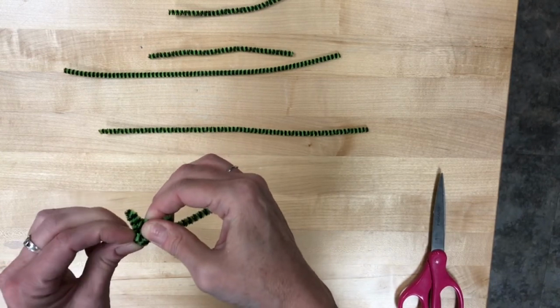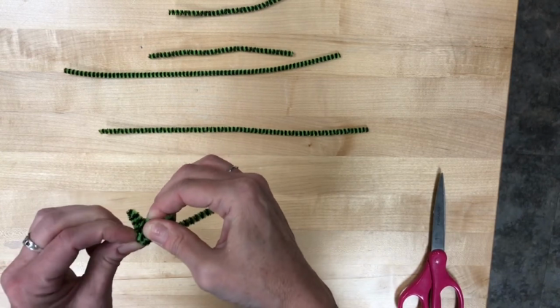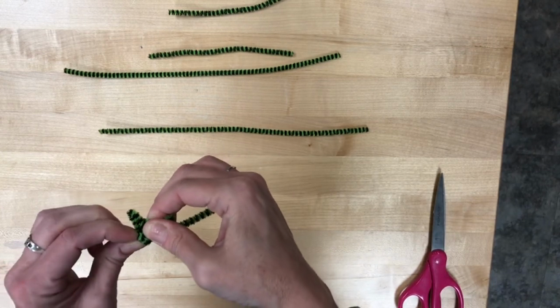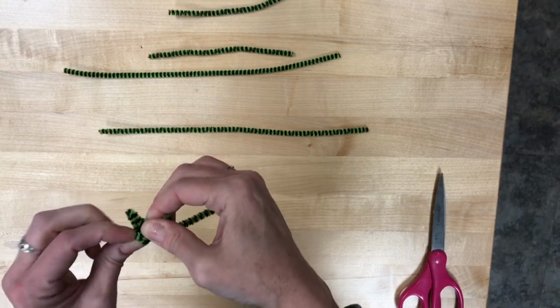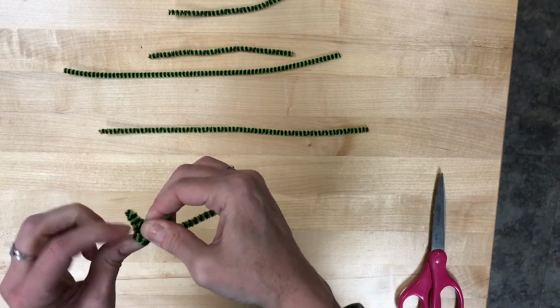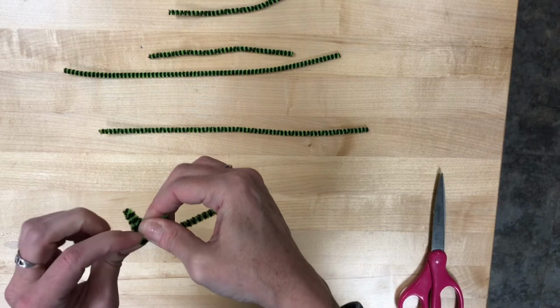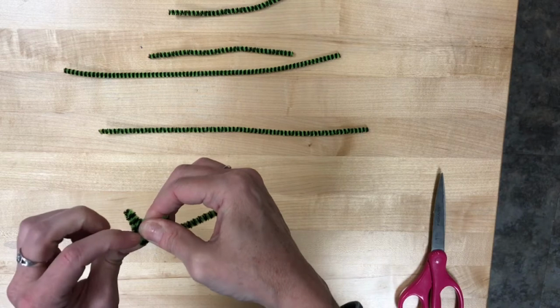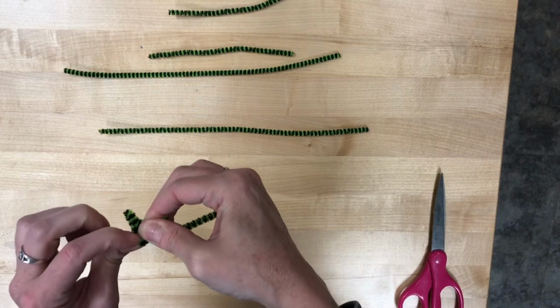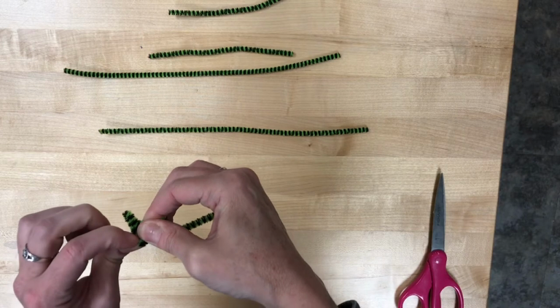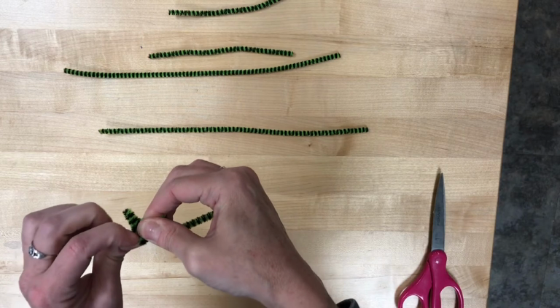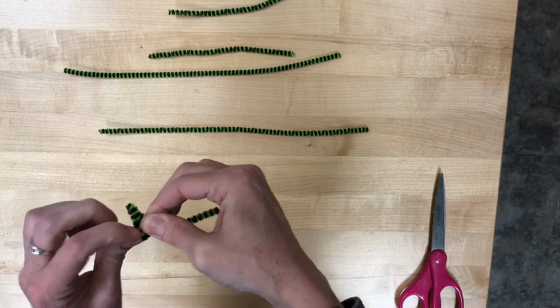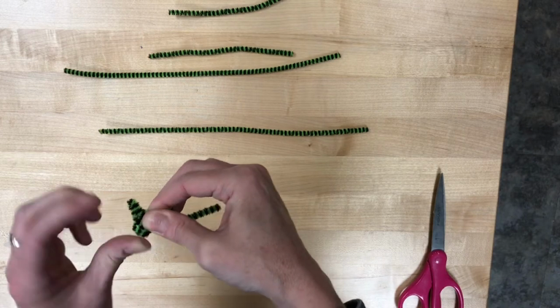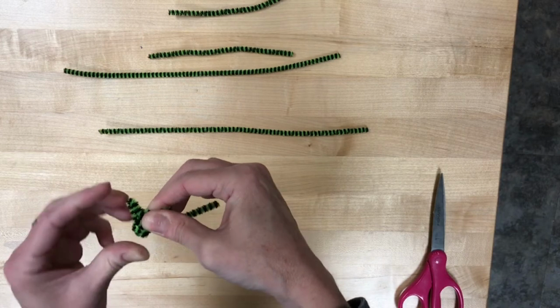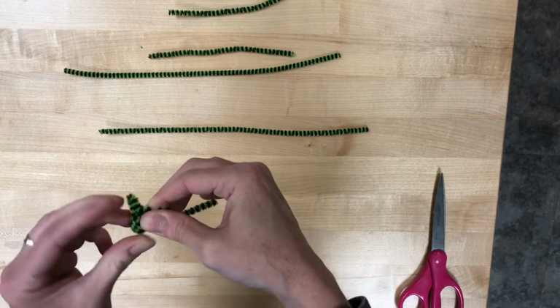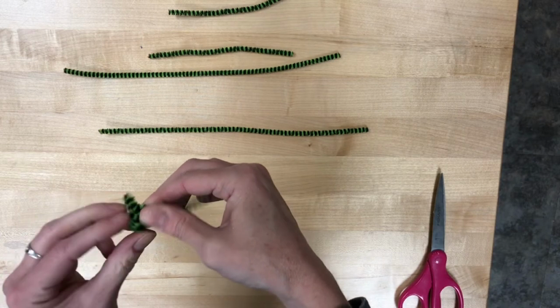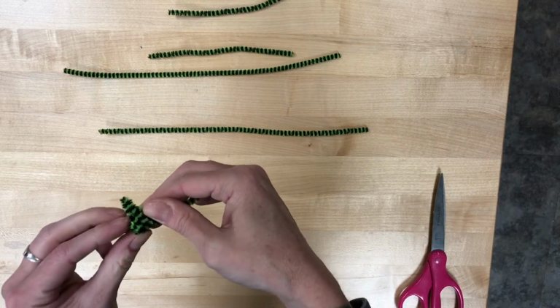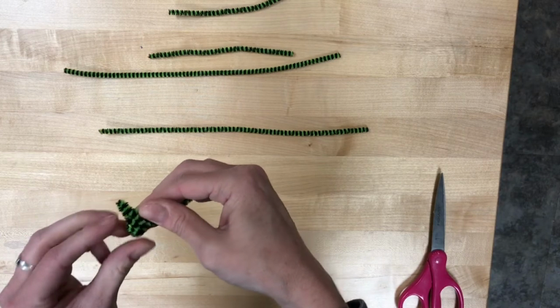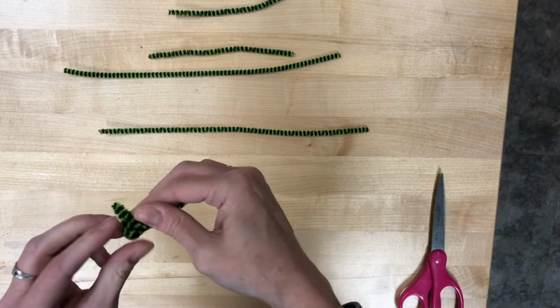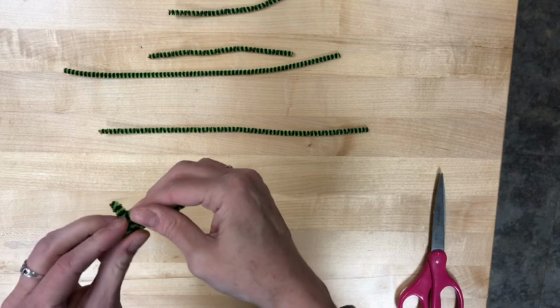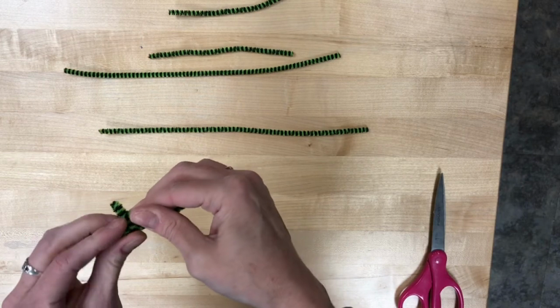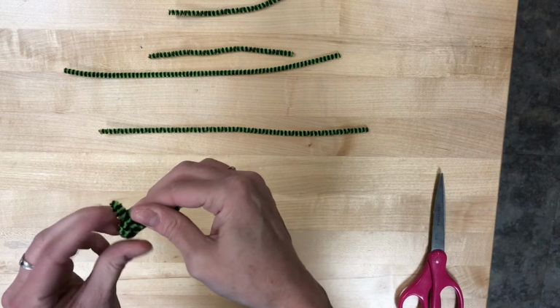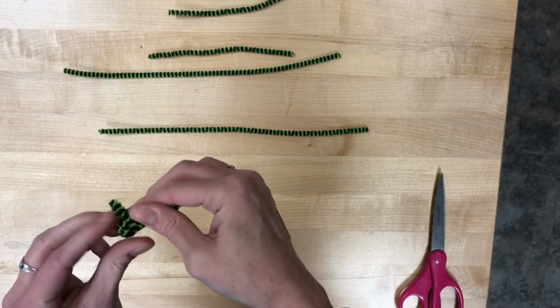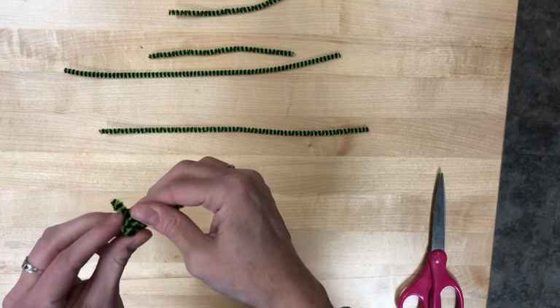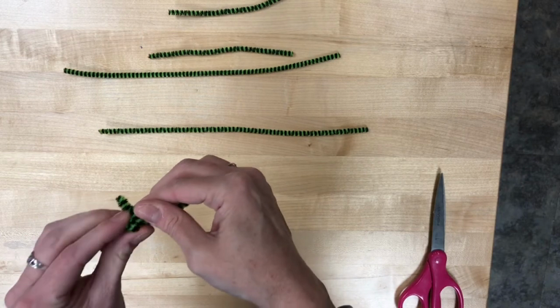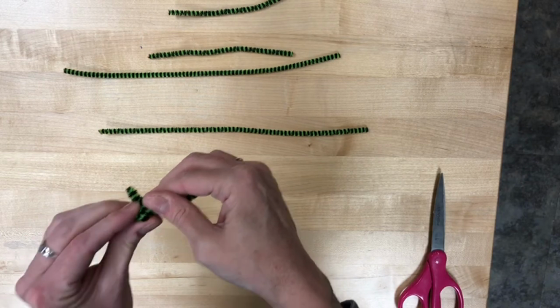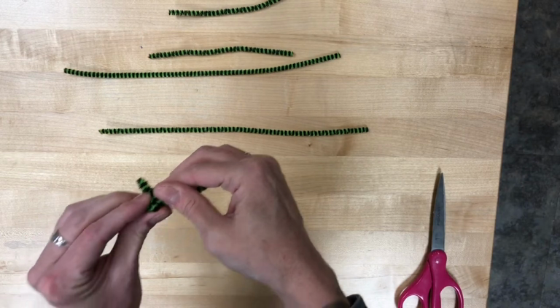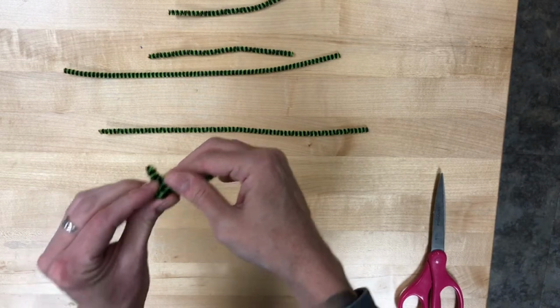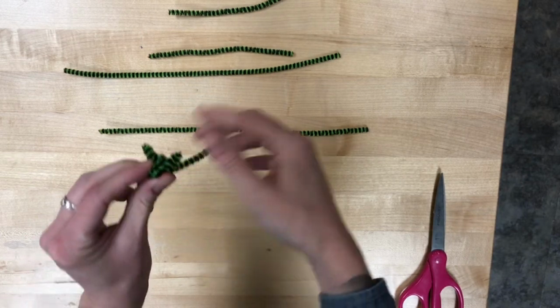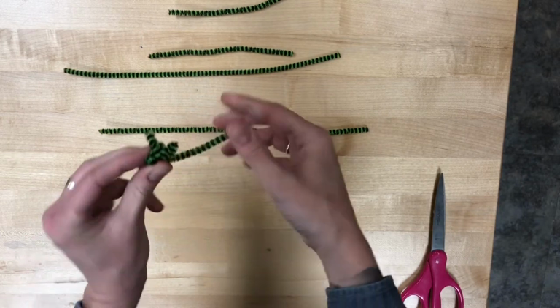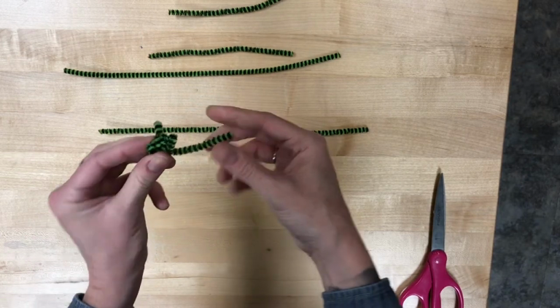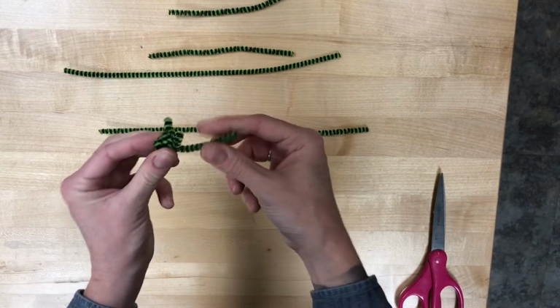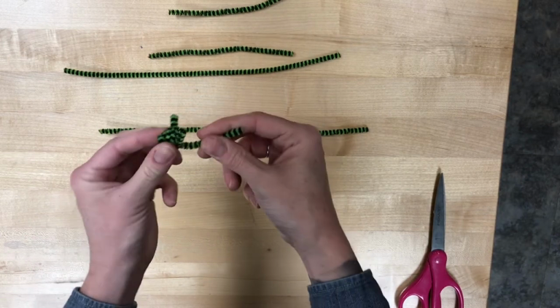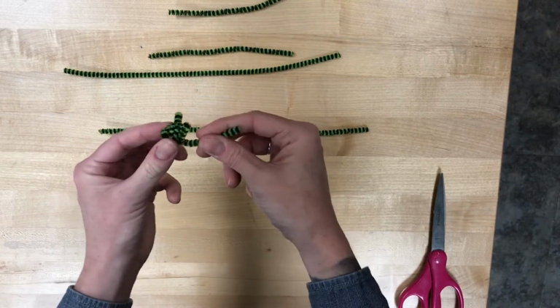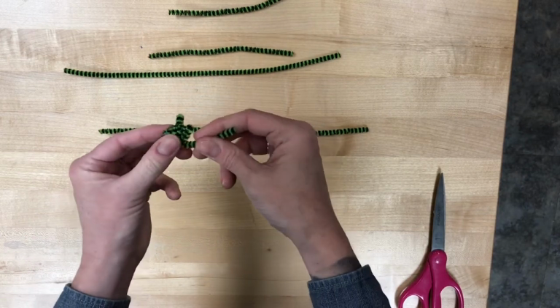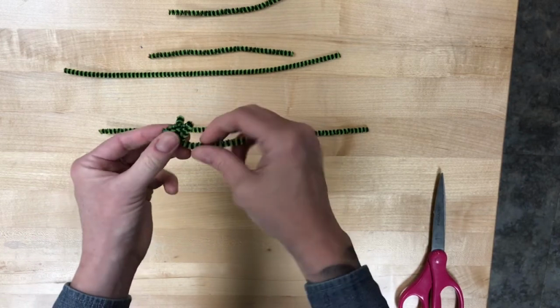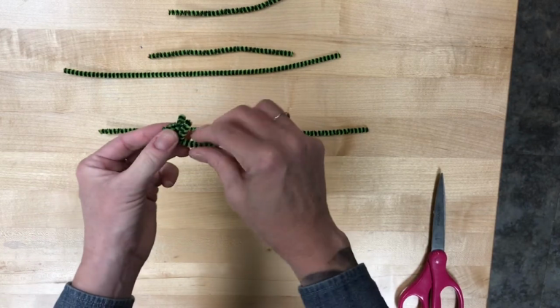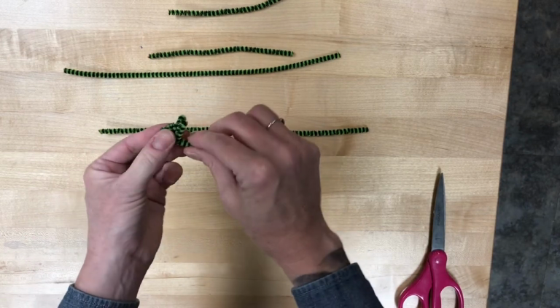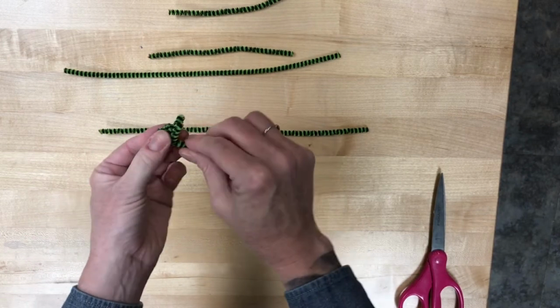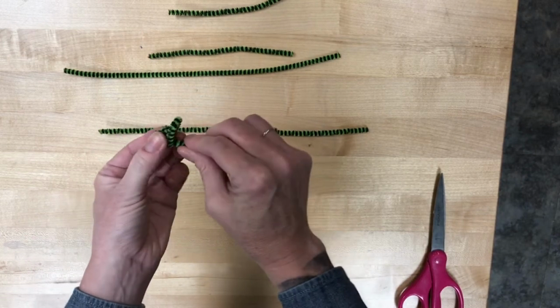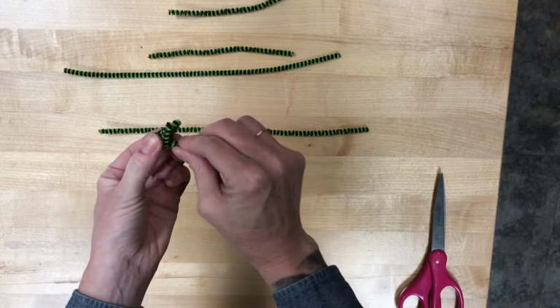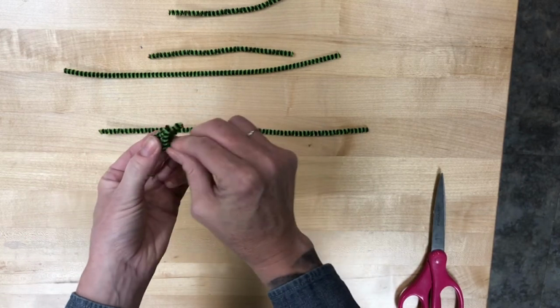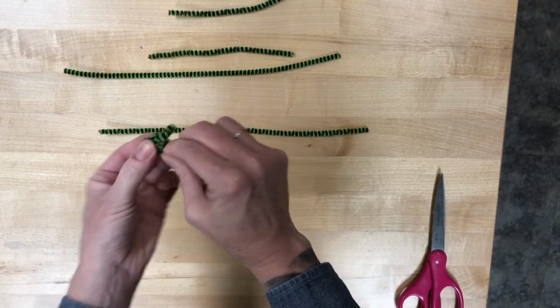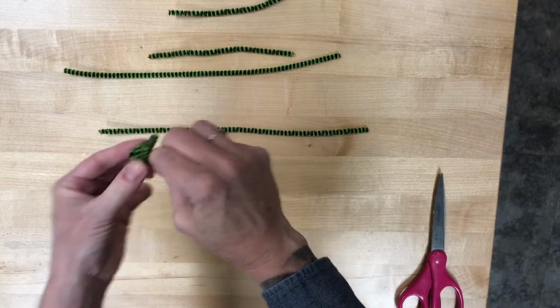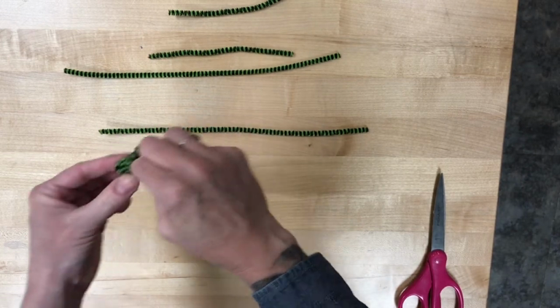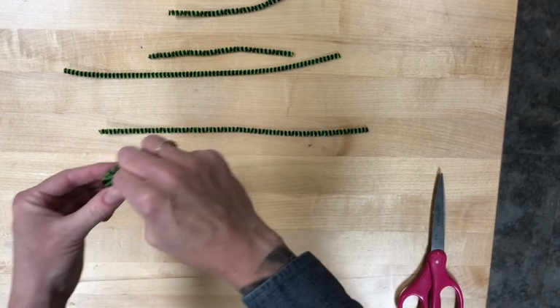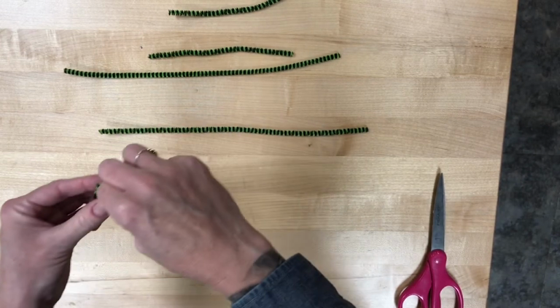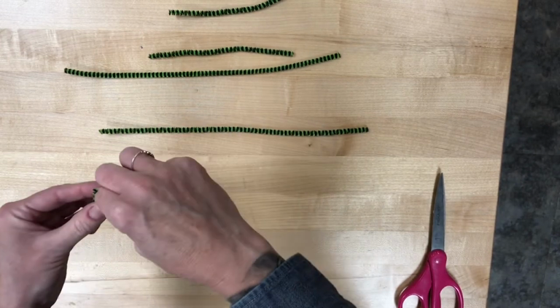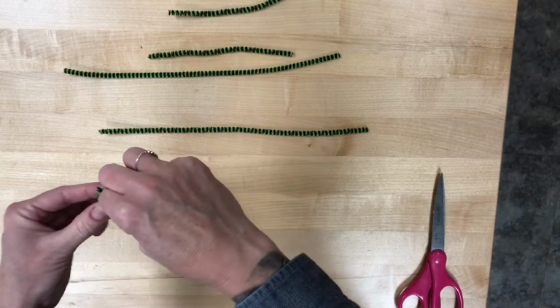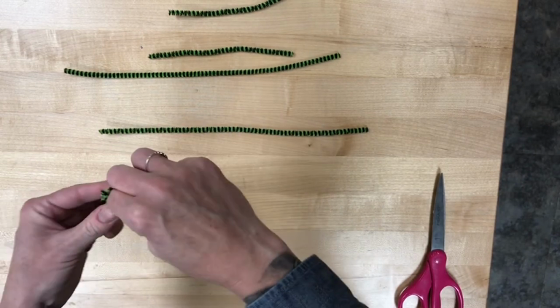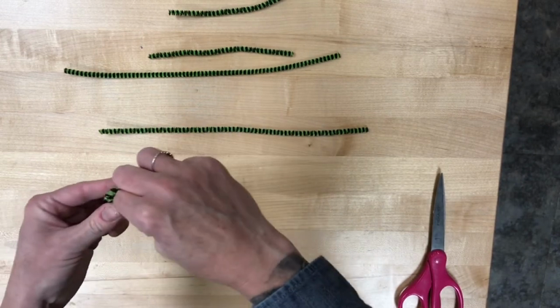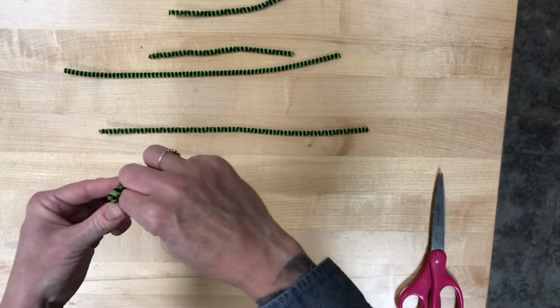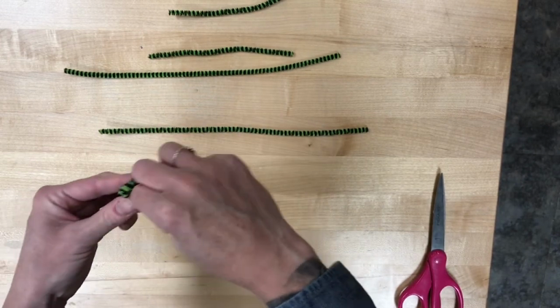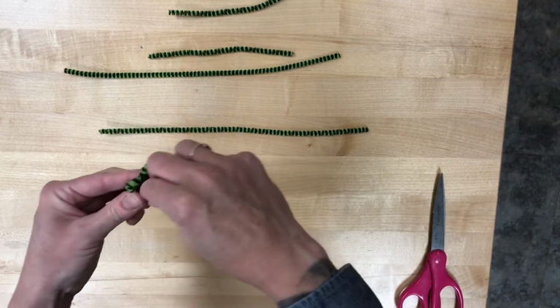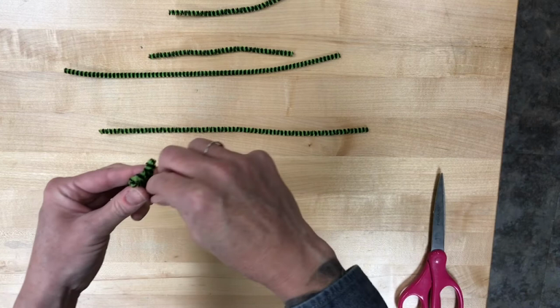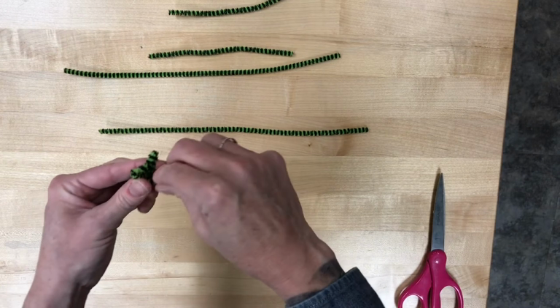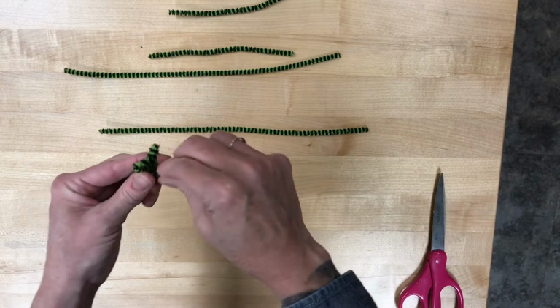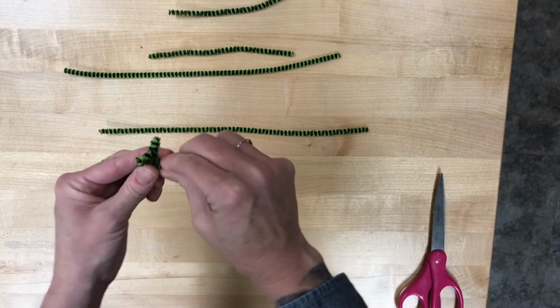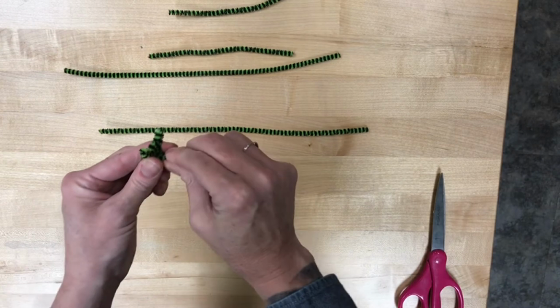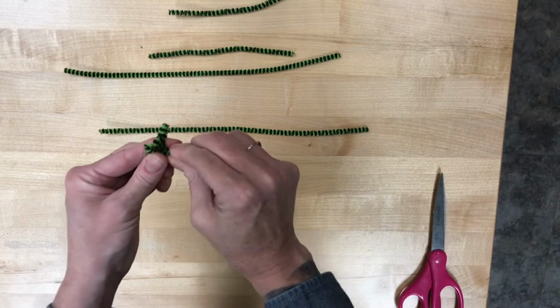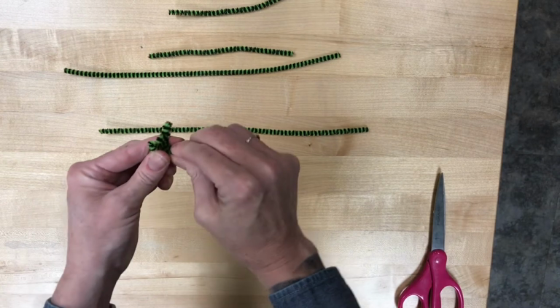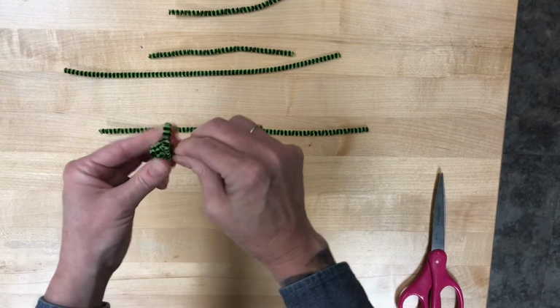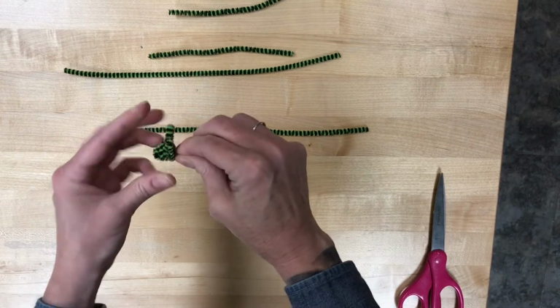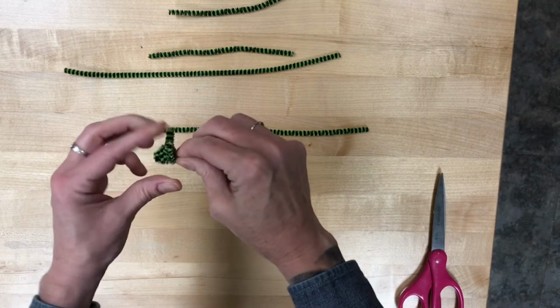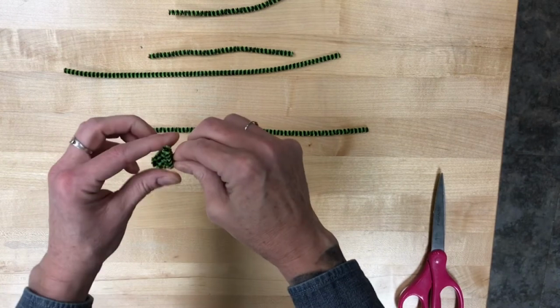I'm gonna bend that nose a little bit — I made it a little too long. Nice thing about pipe cleaners, they're very forgiving.